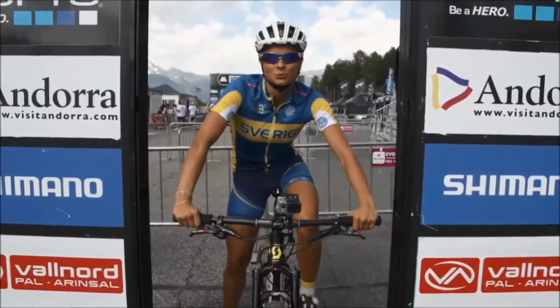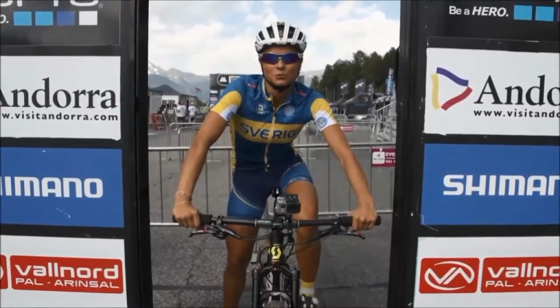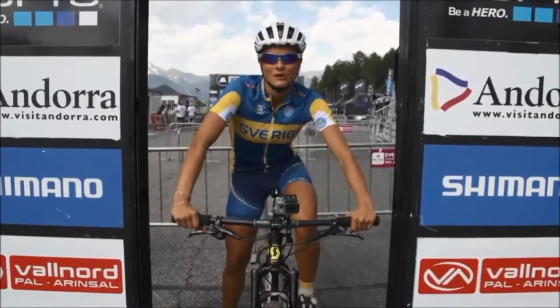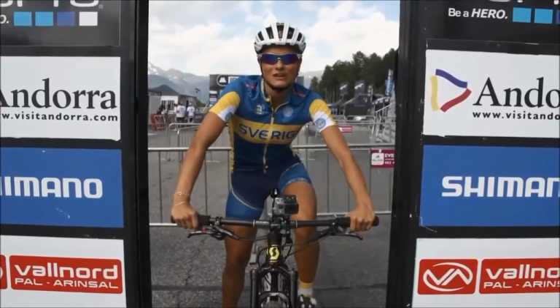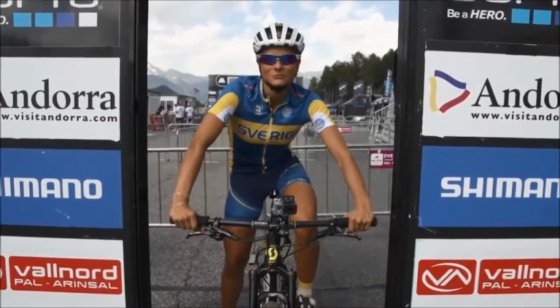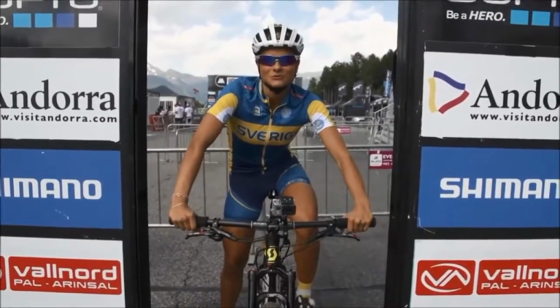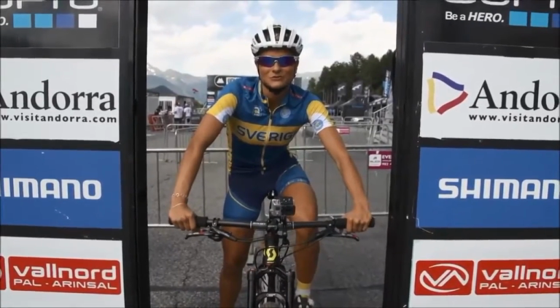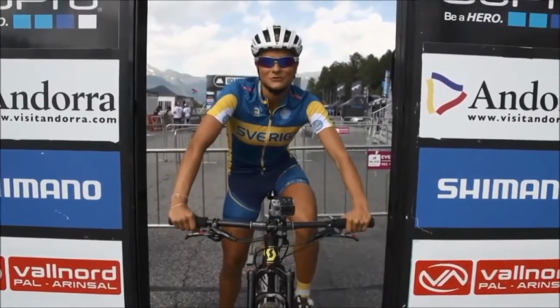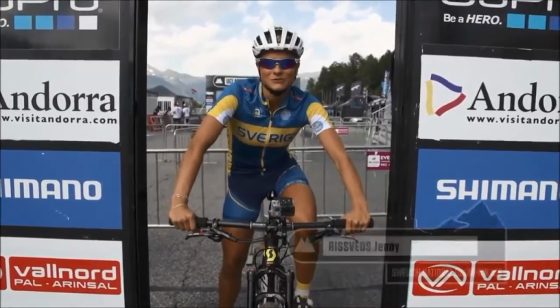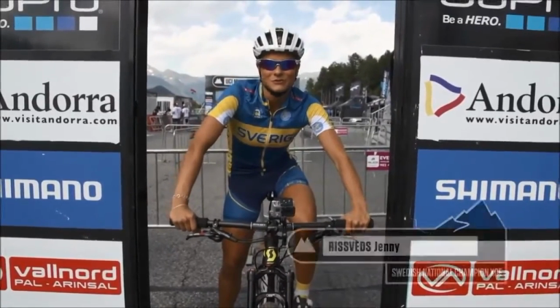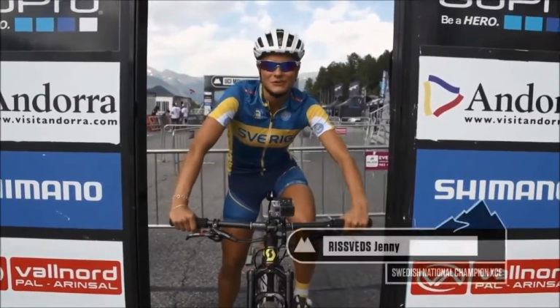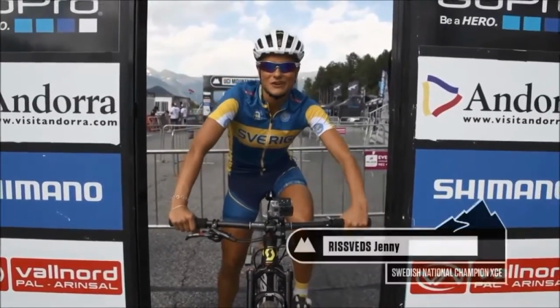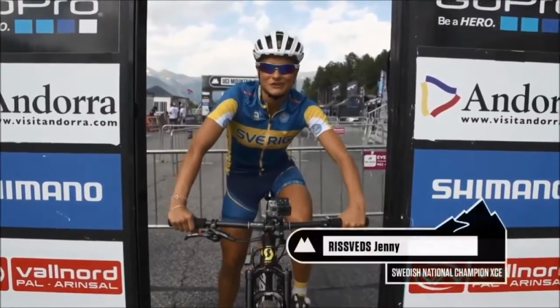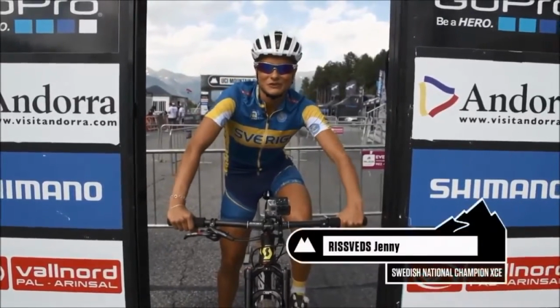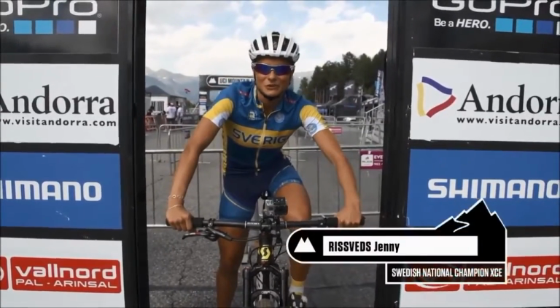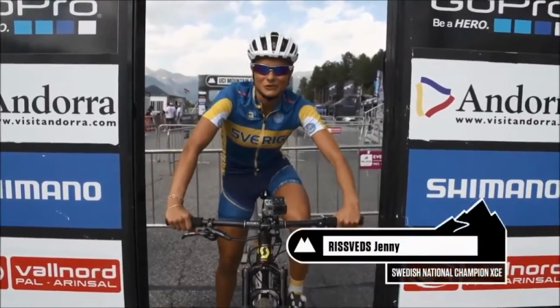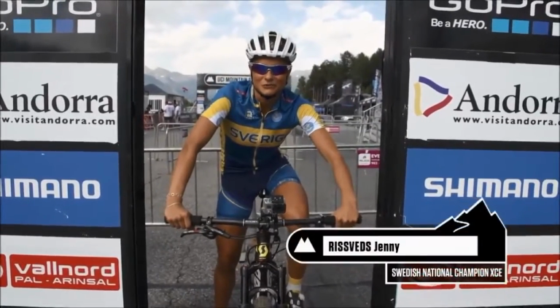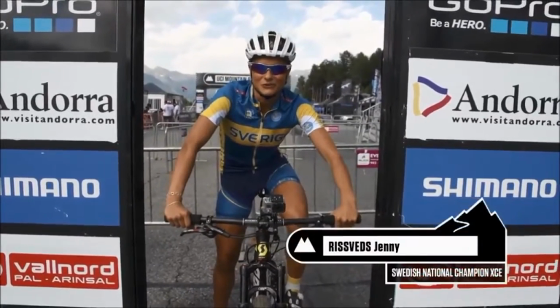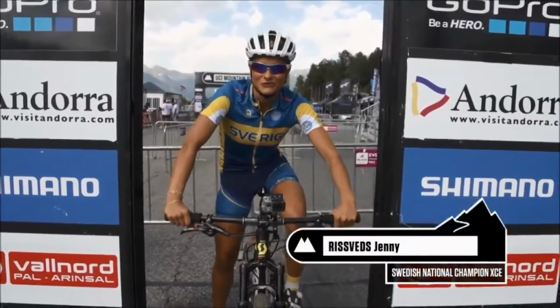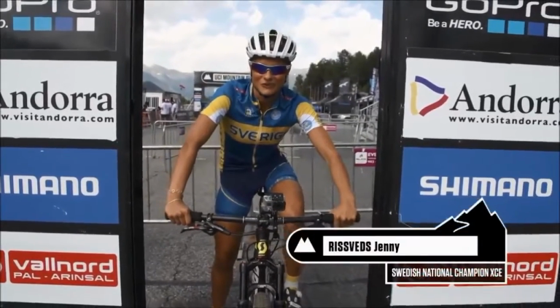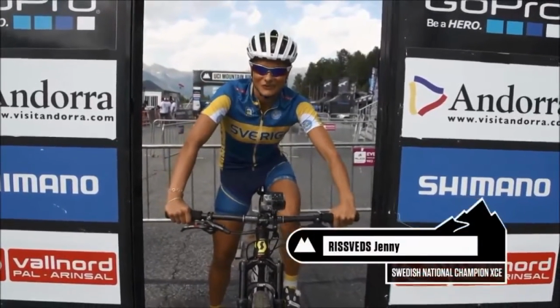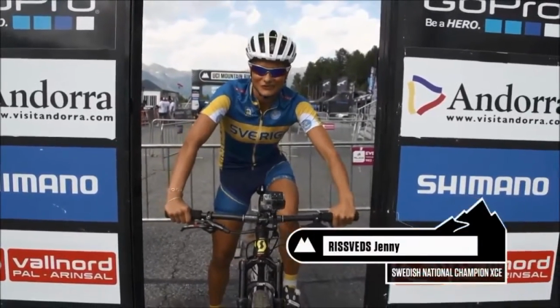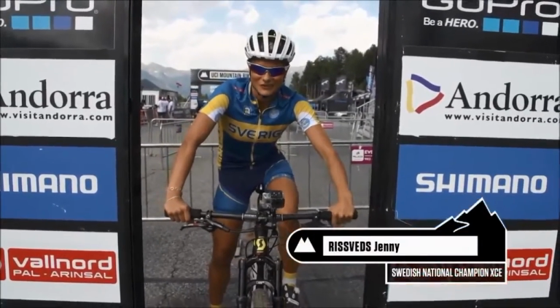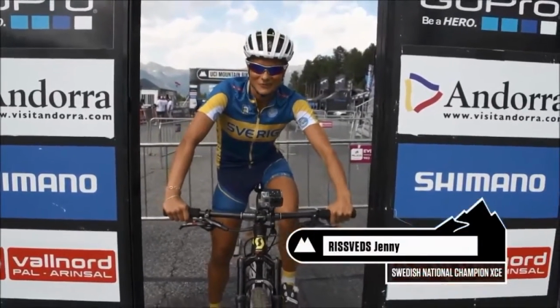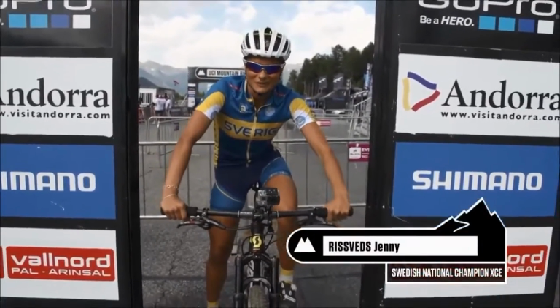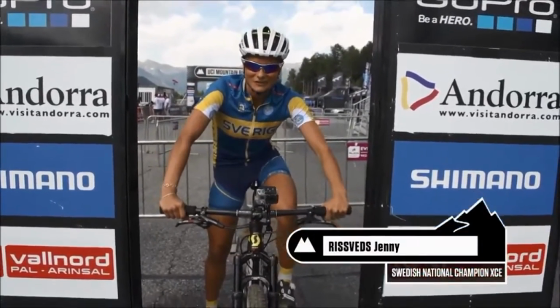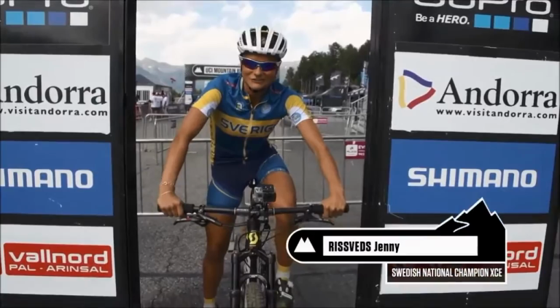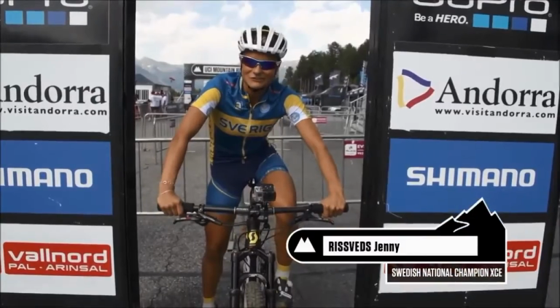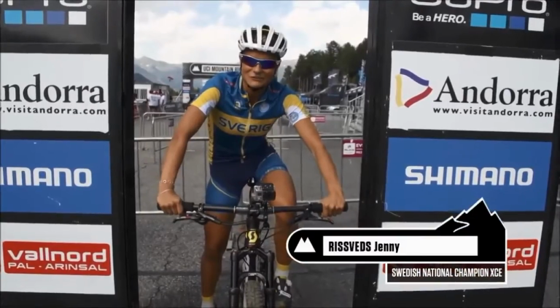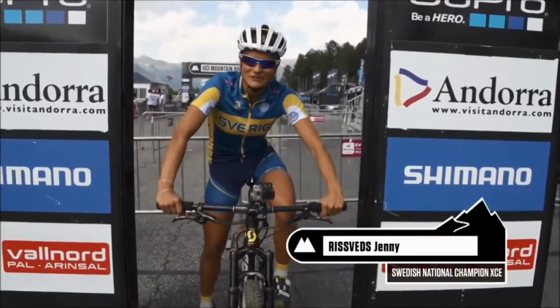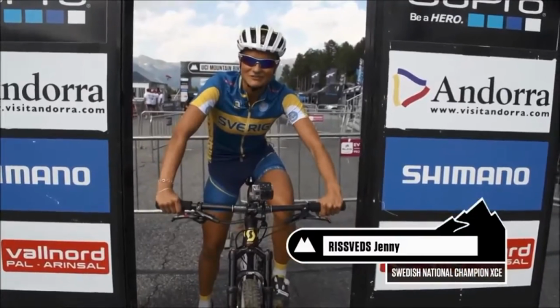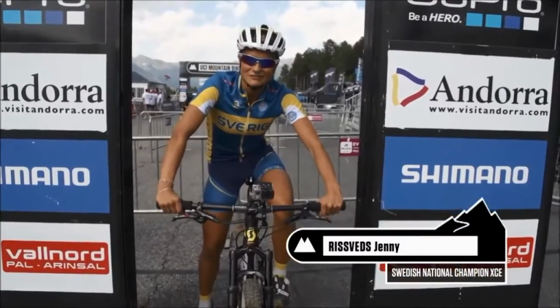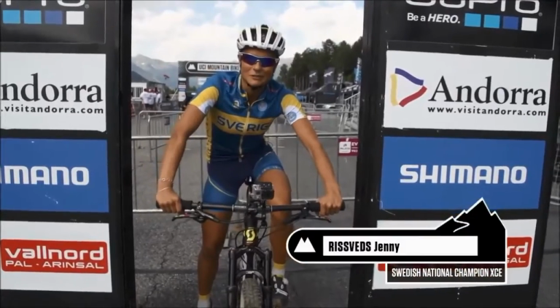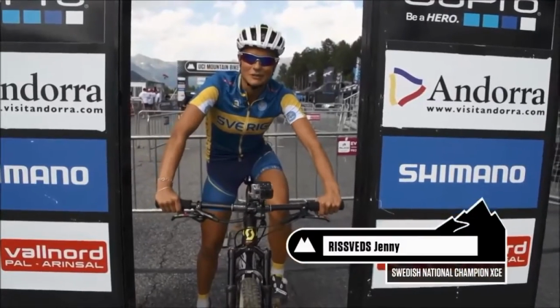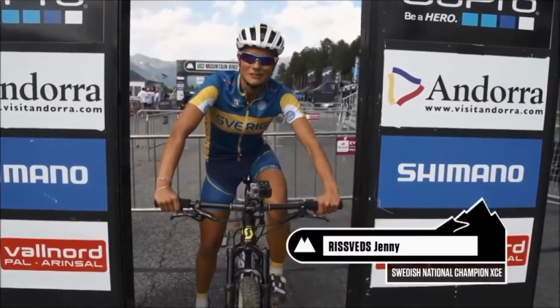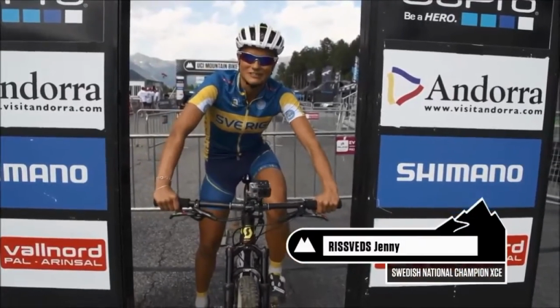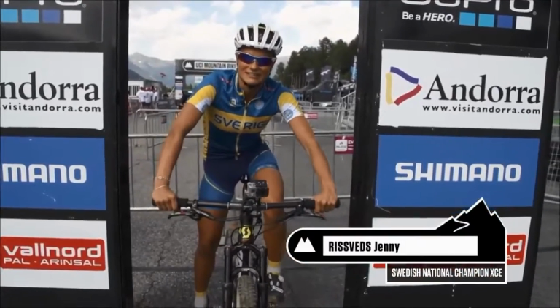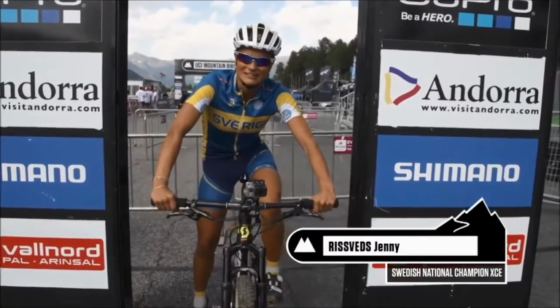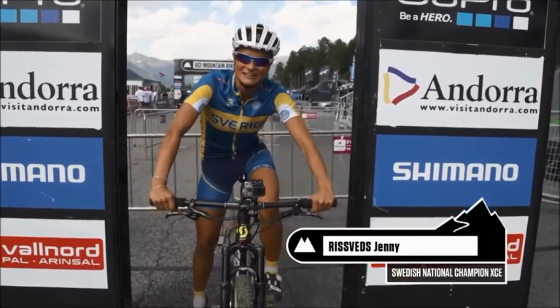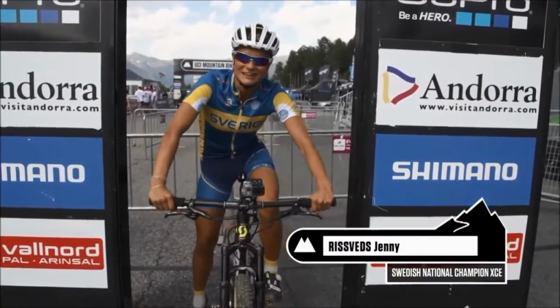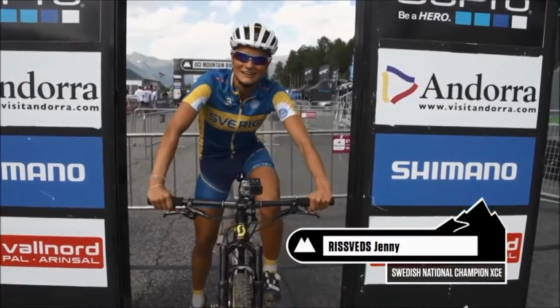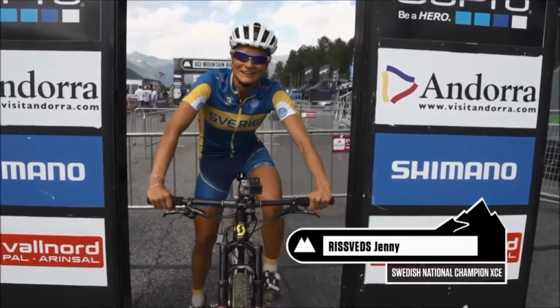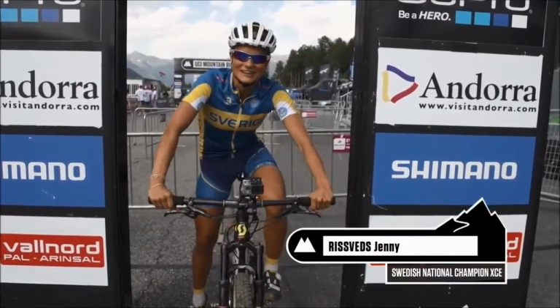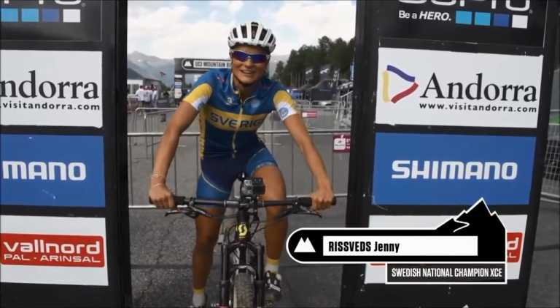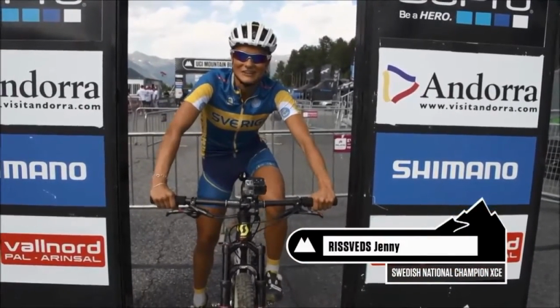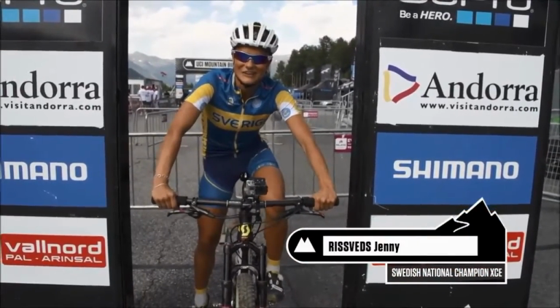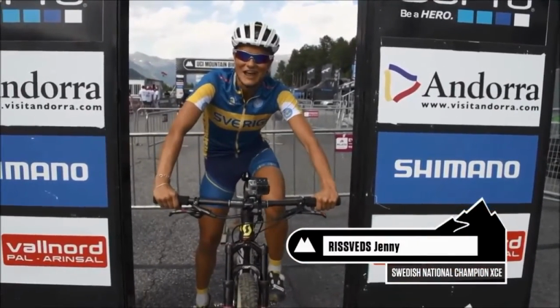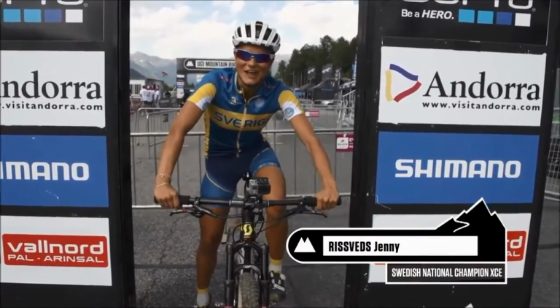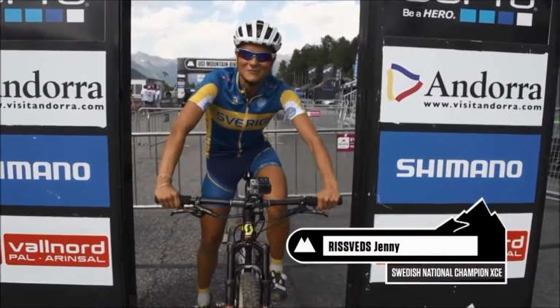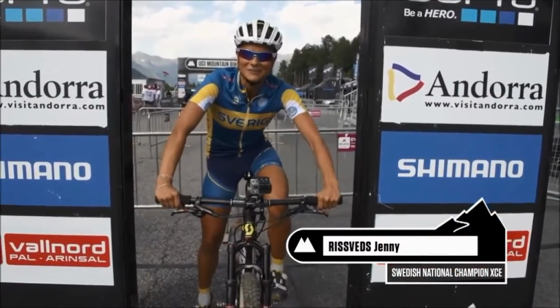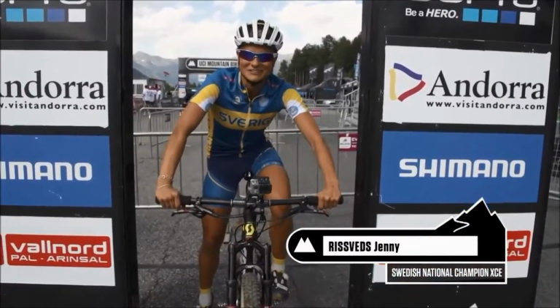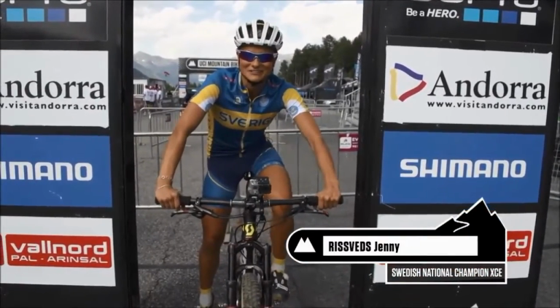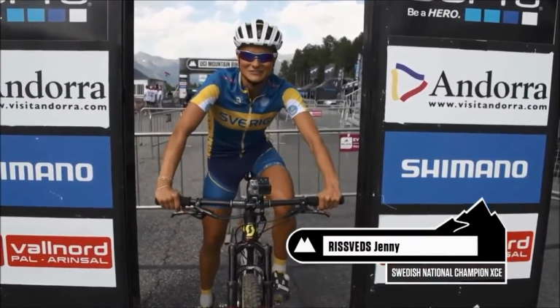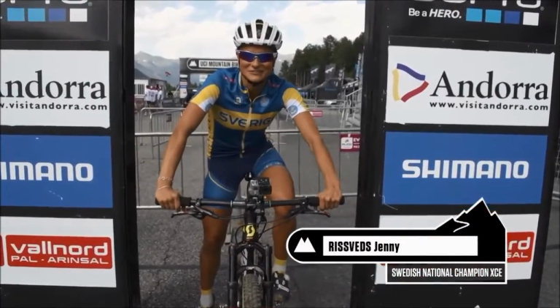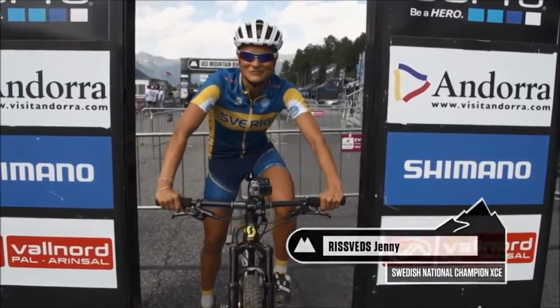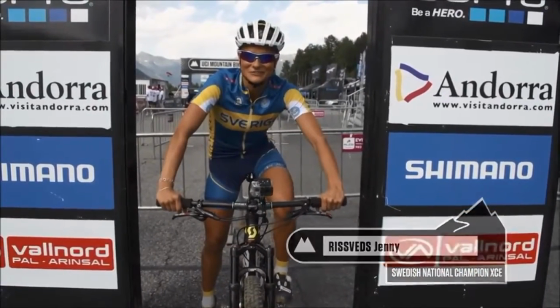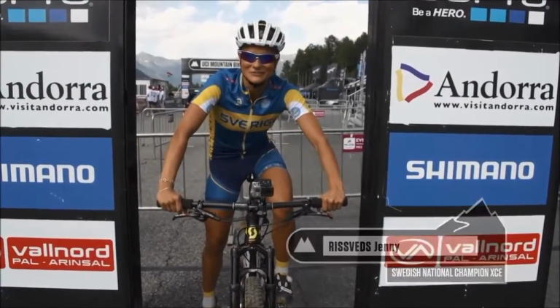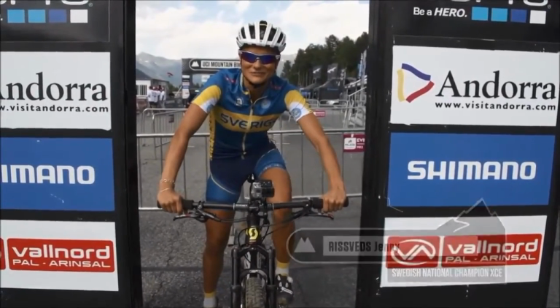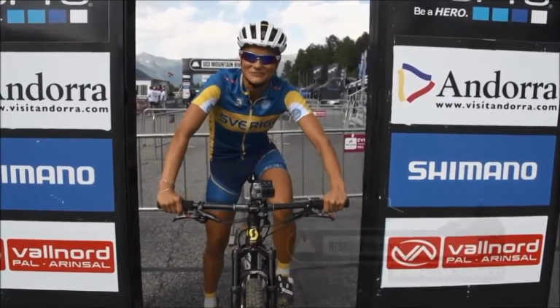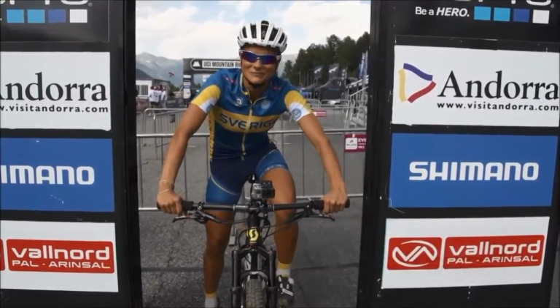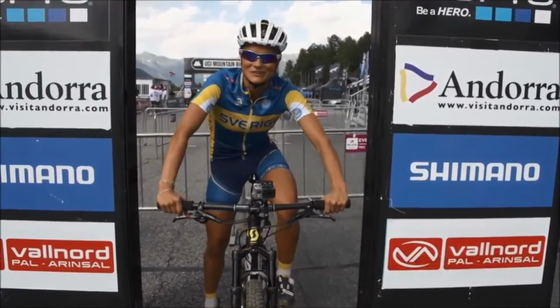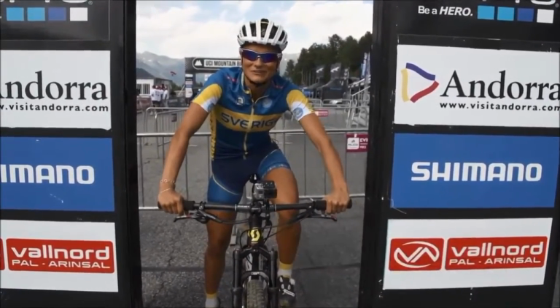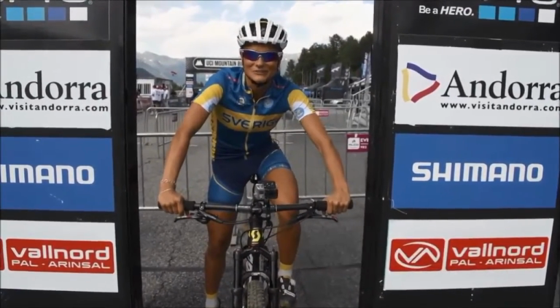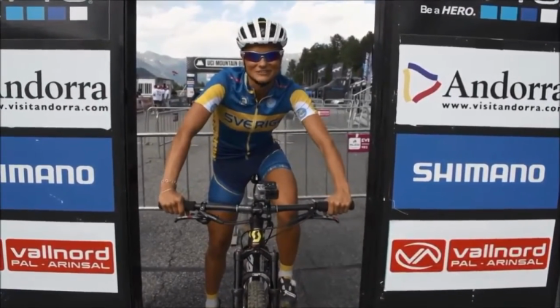Welcome to the forefront of Cross Country Eliminator 2013 here in Andorra. I'm going to show you the sprint course.